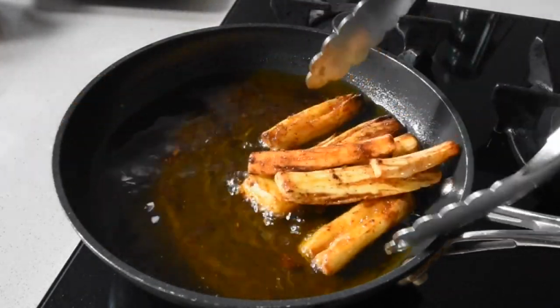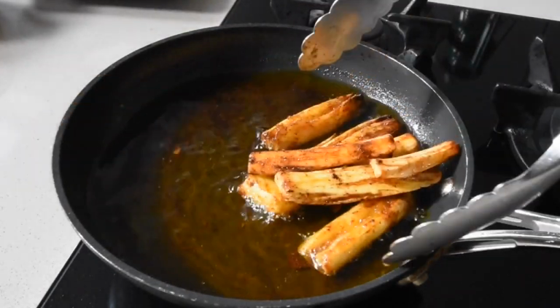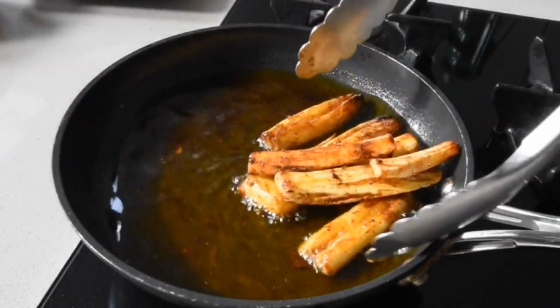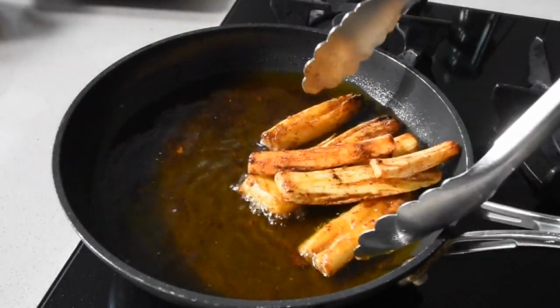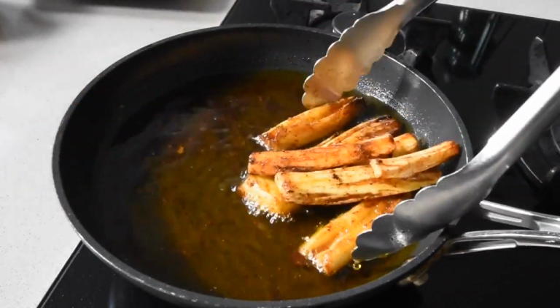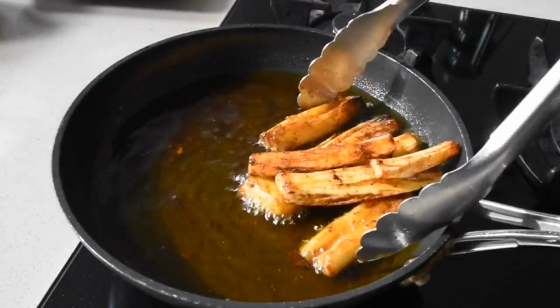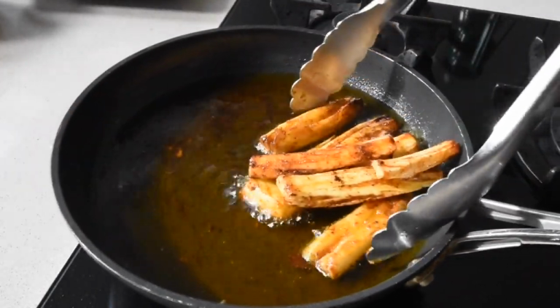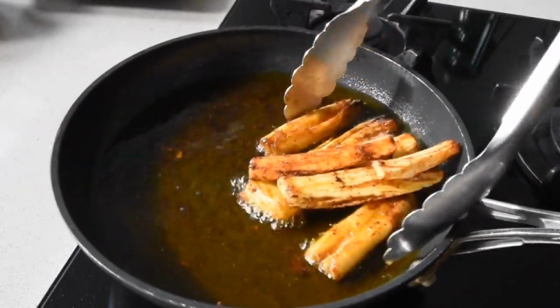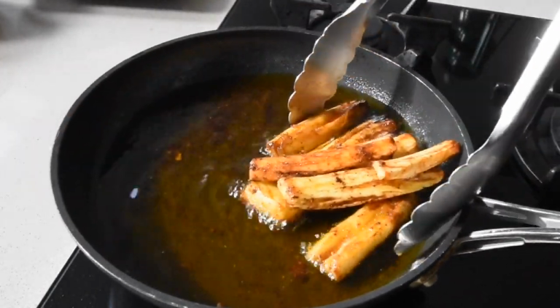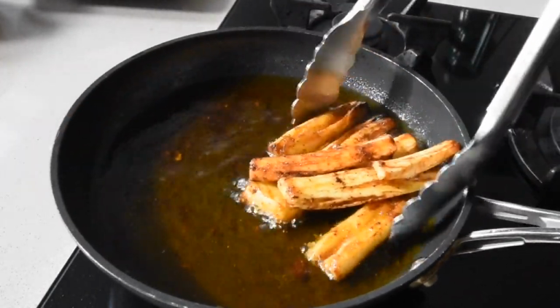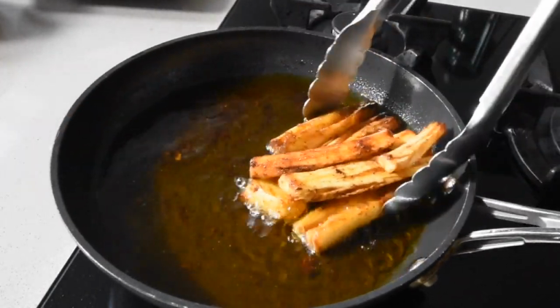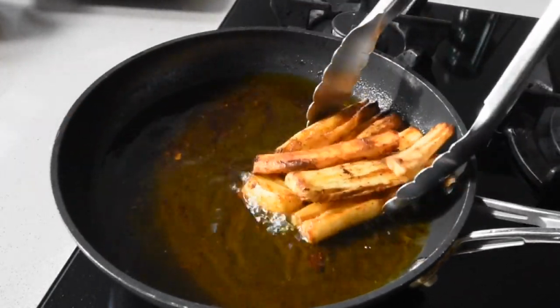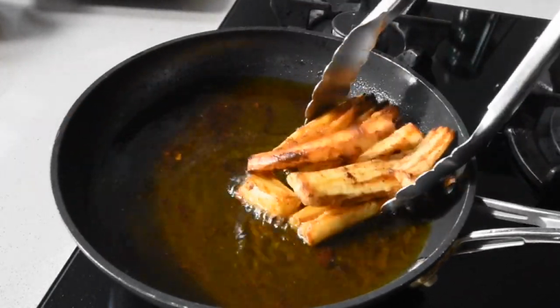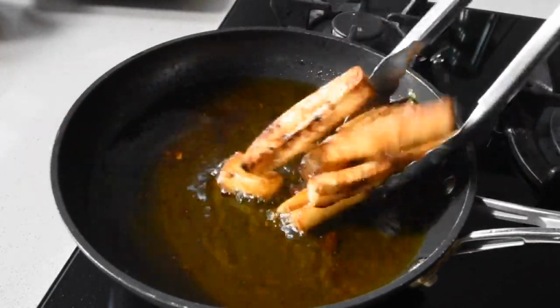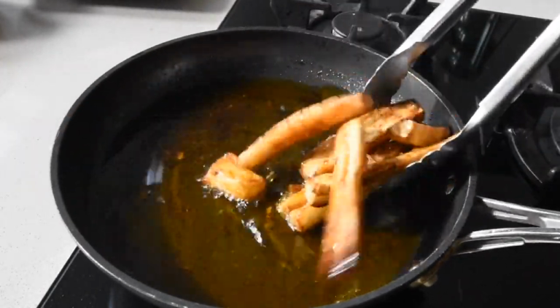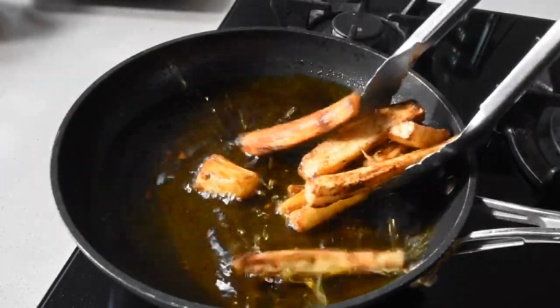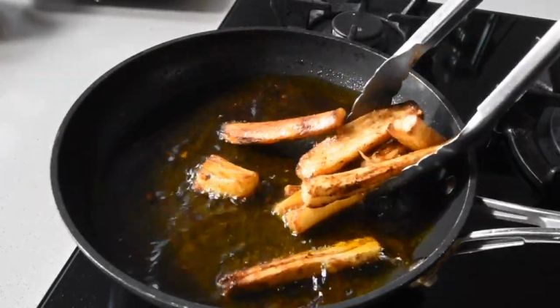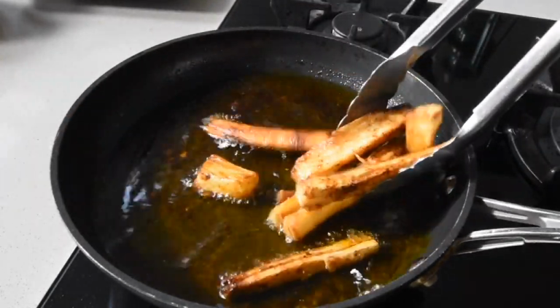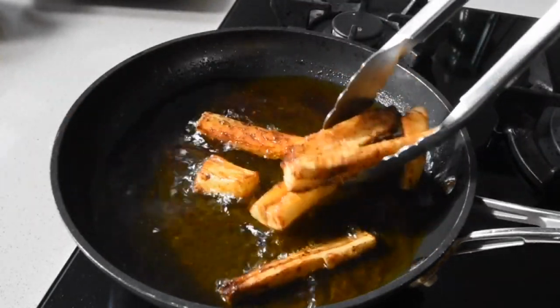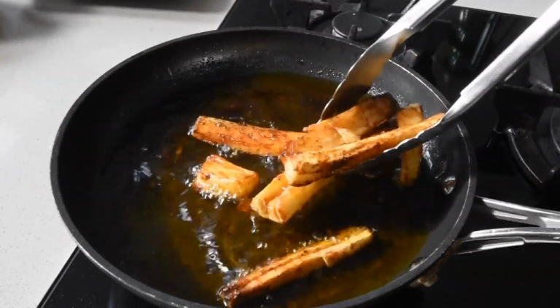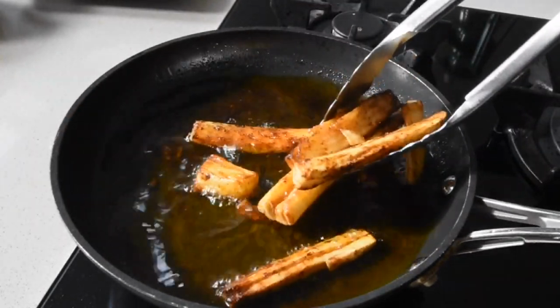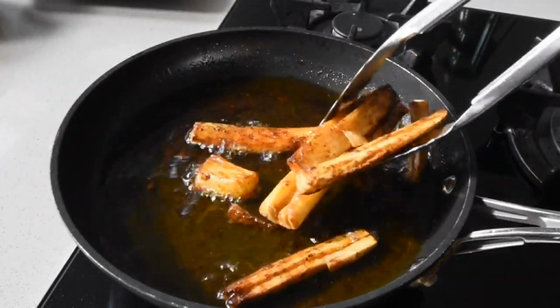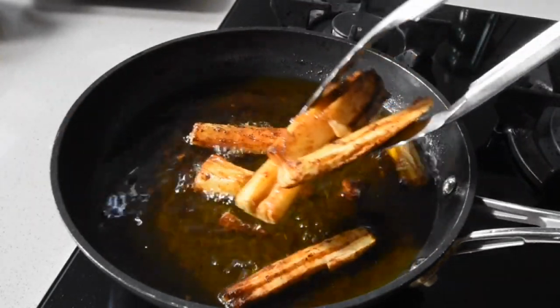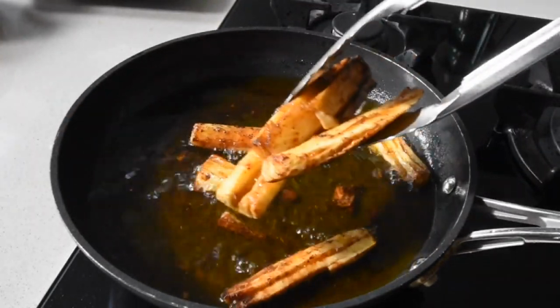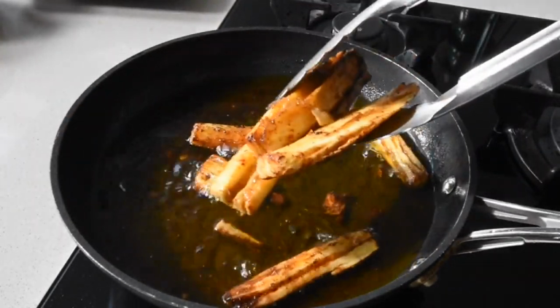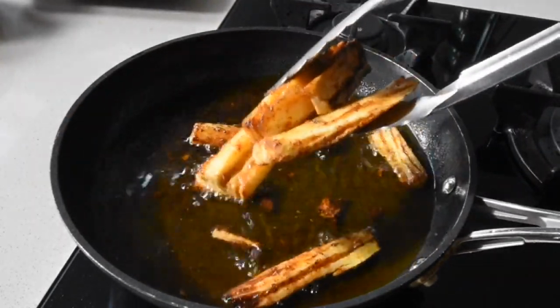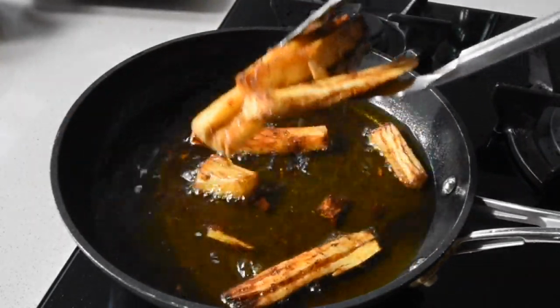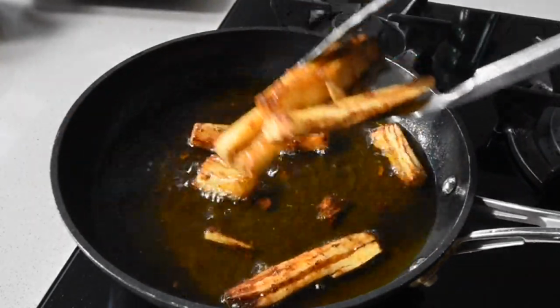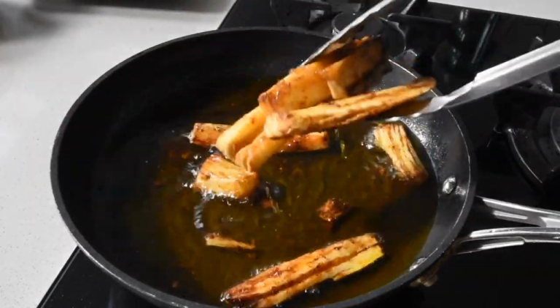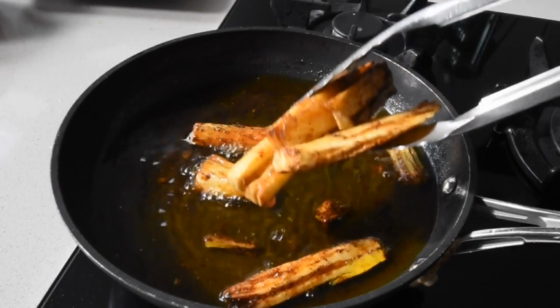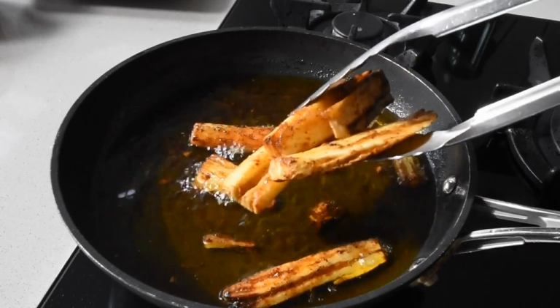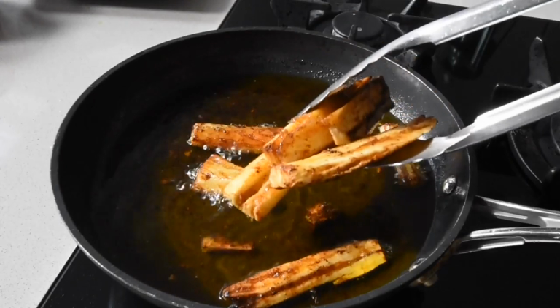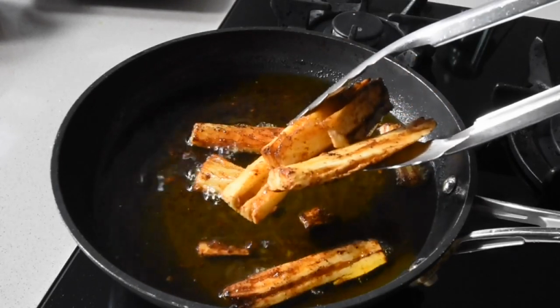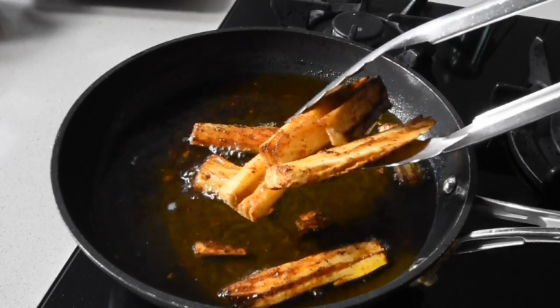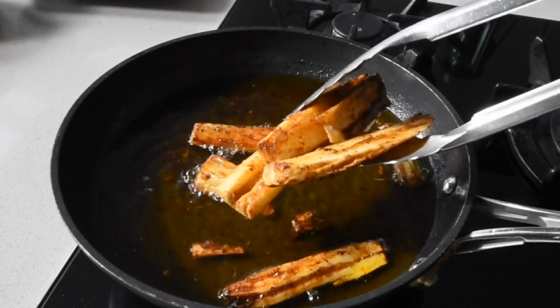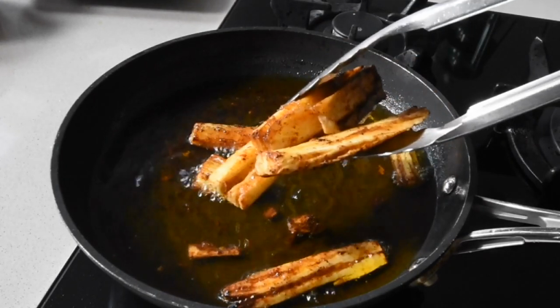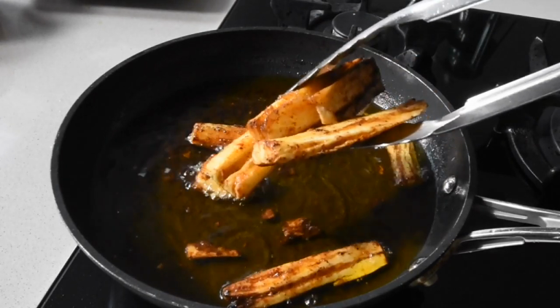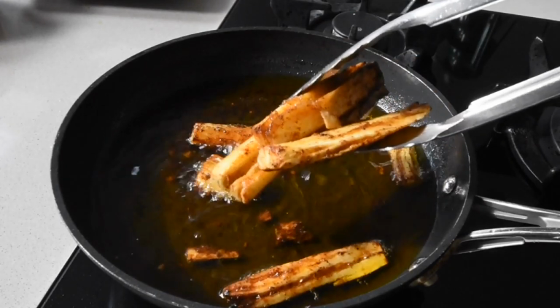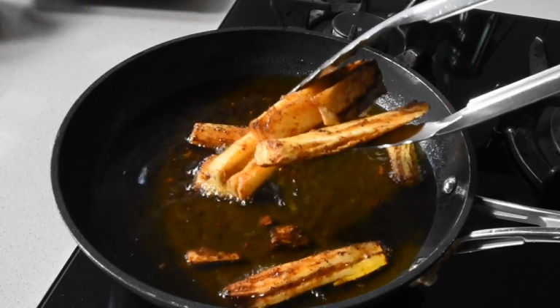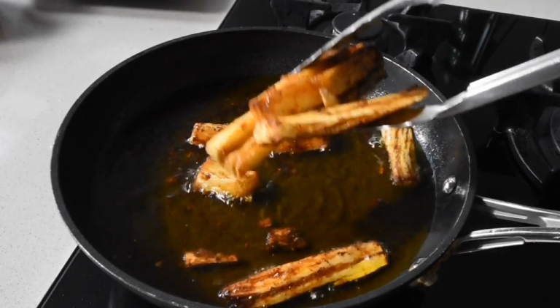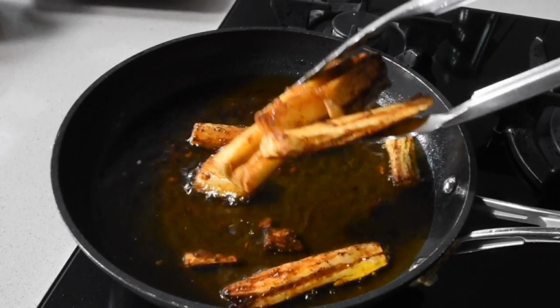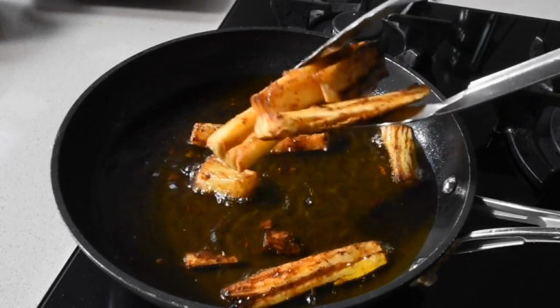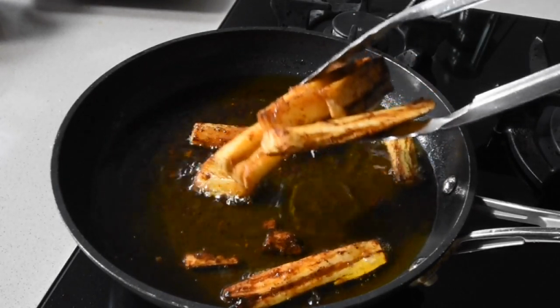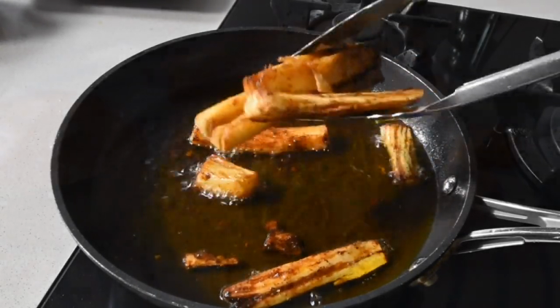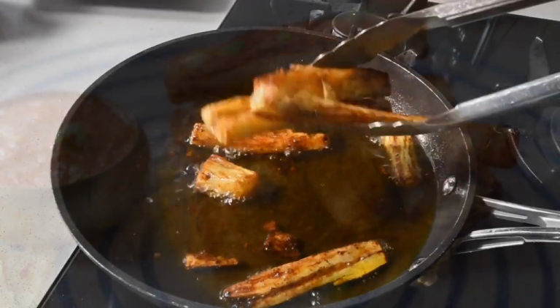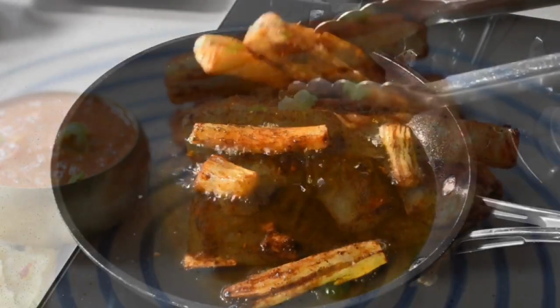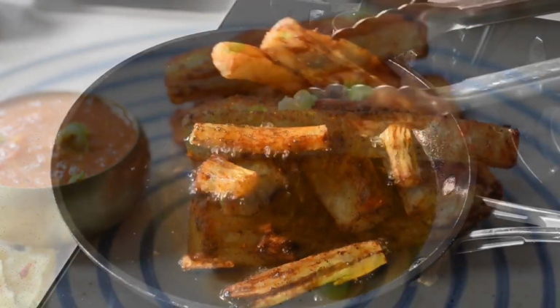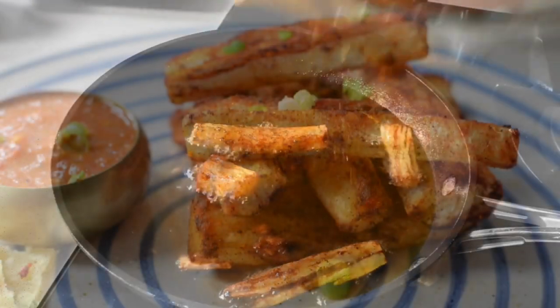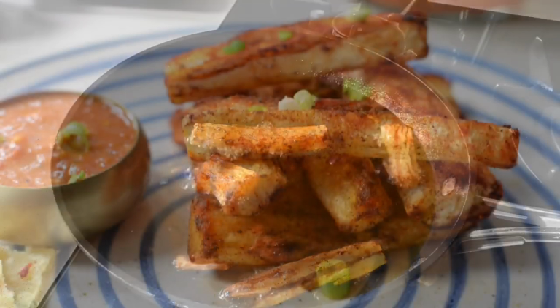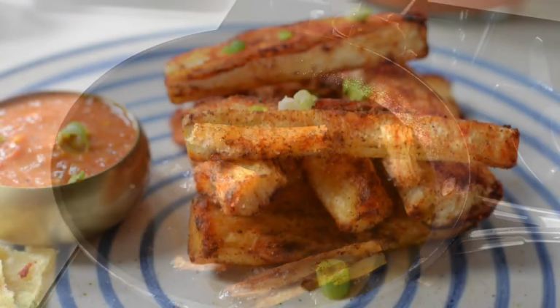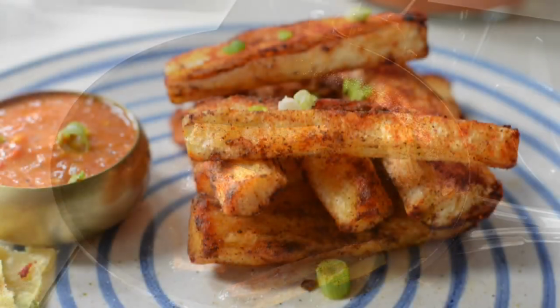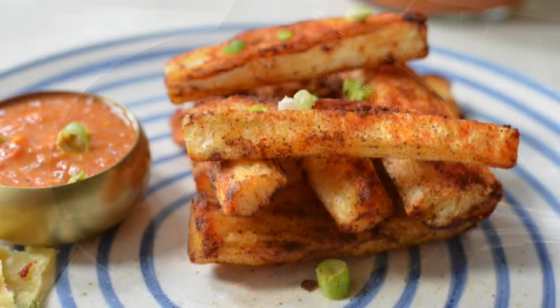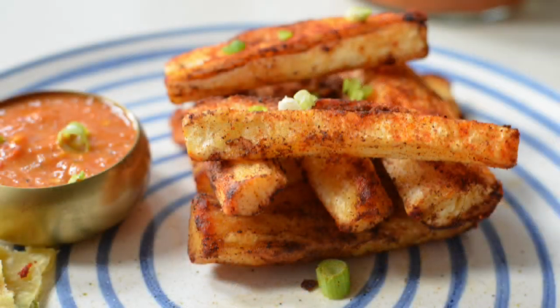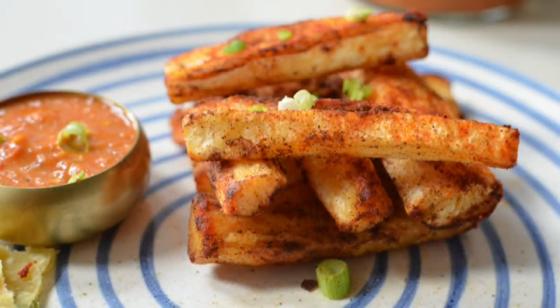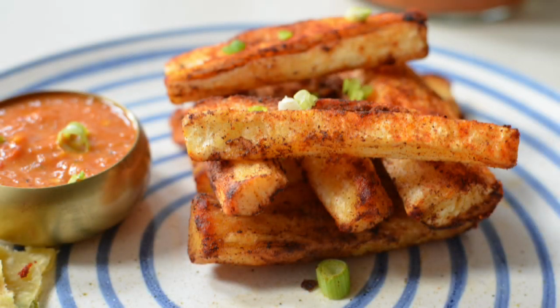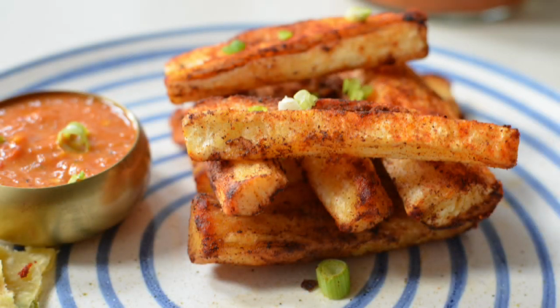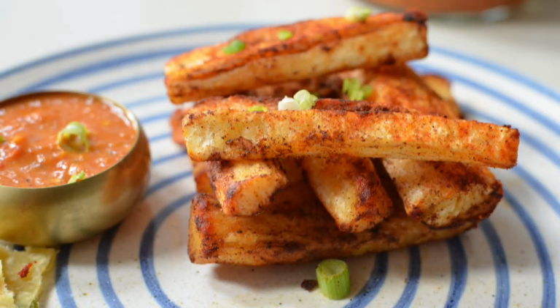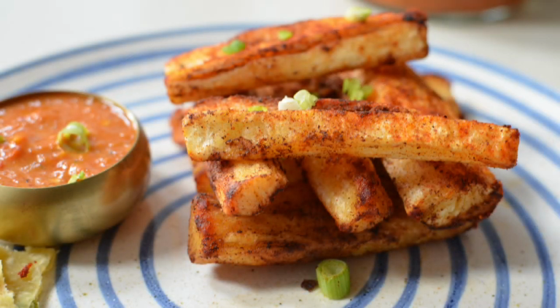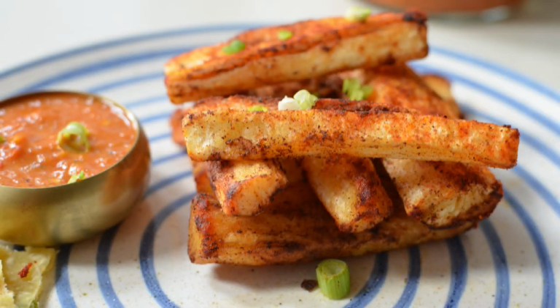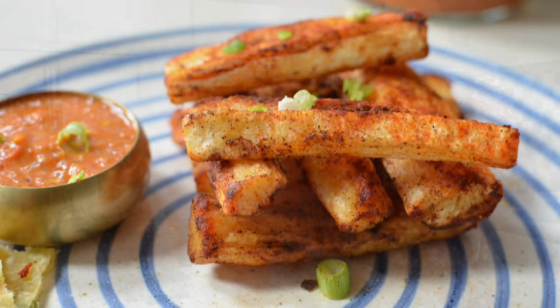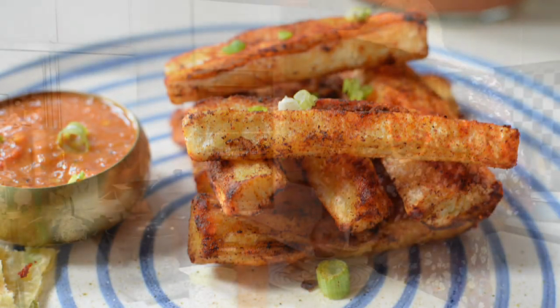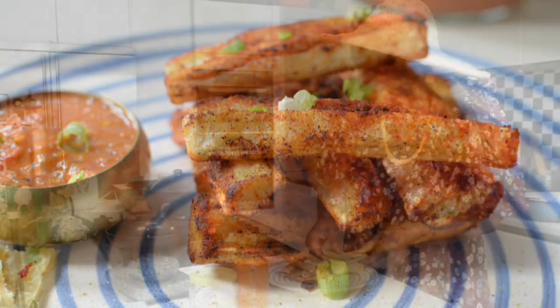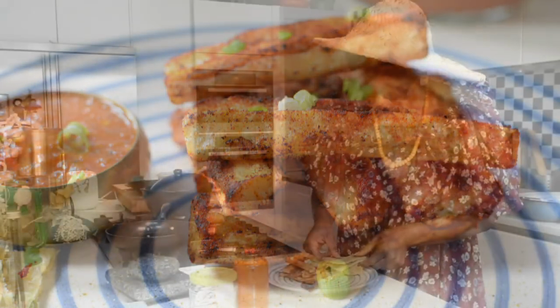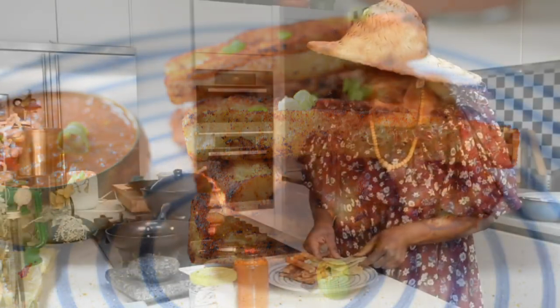So of course I'm just going to be draining that on a kitchen towel so that any excess oil comes out, and this is the point that I like to do my decoration.